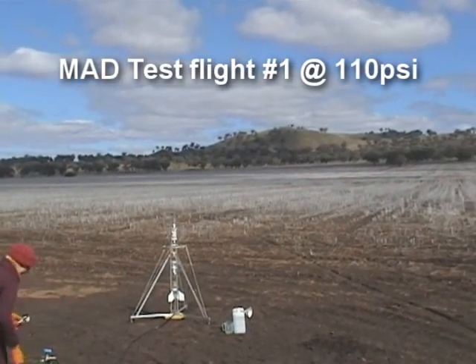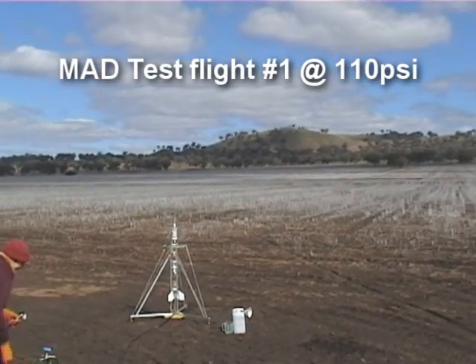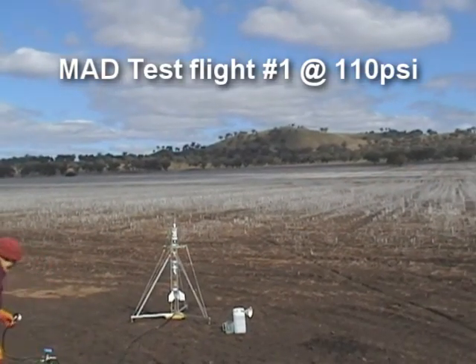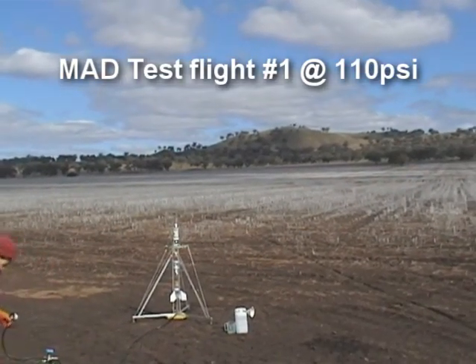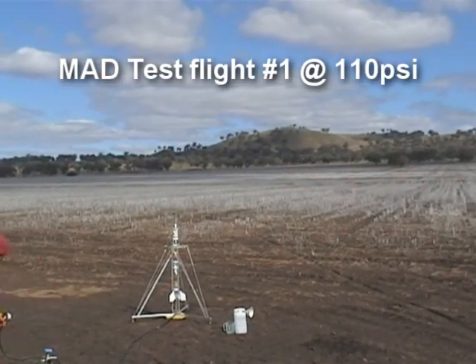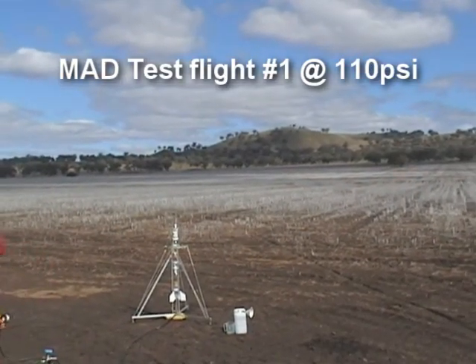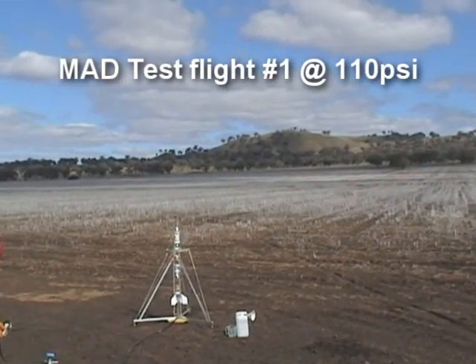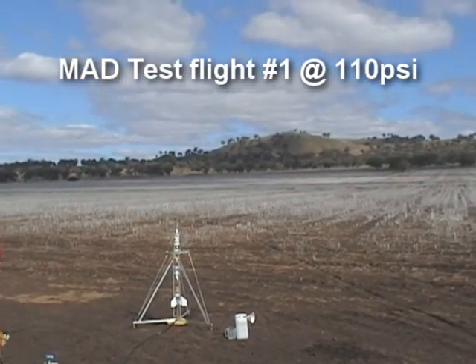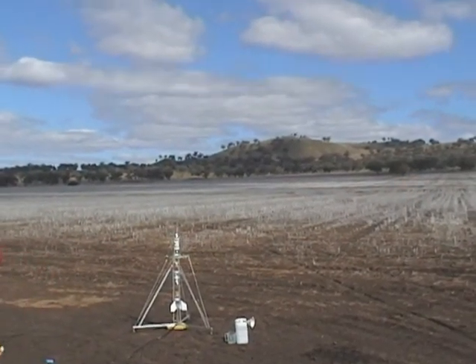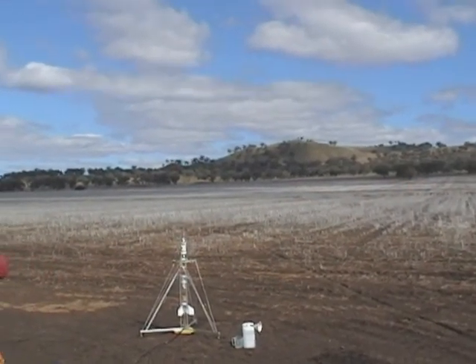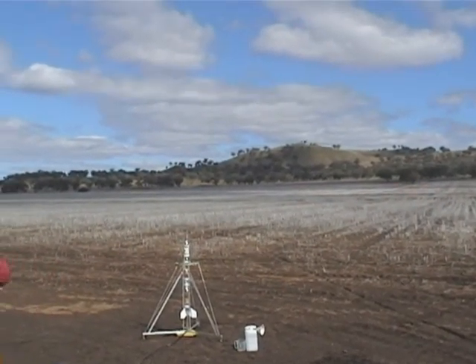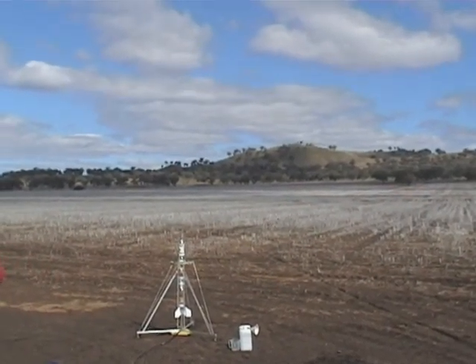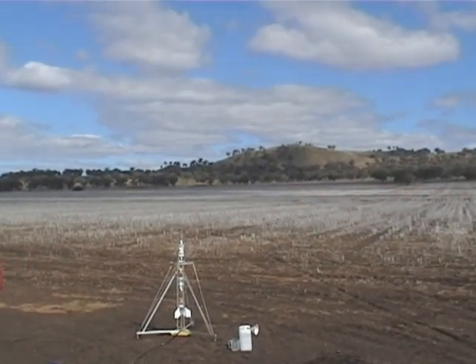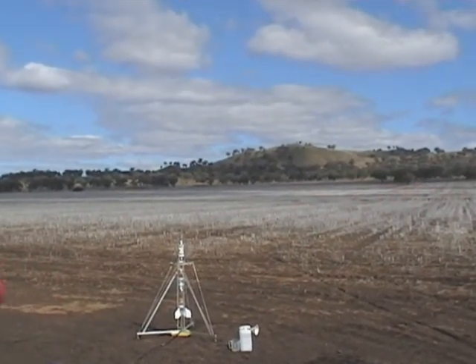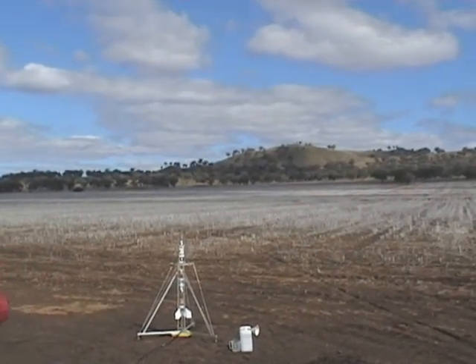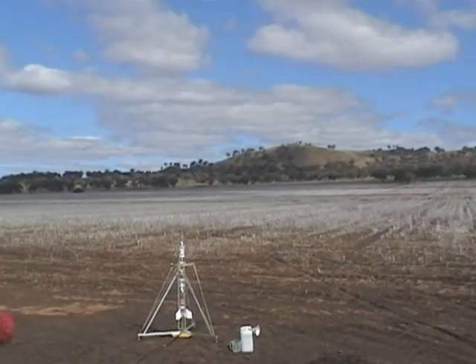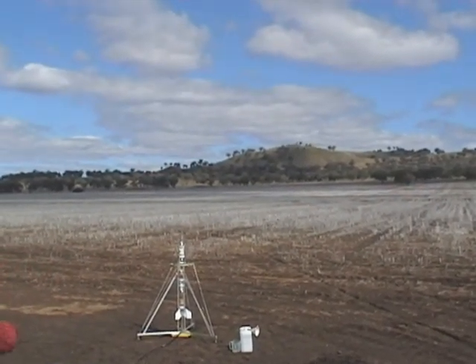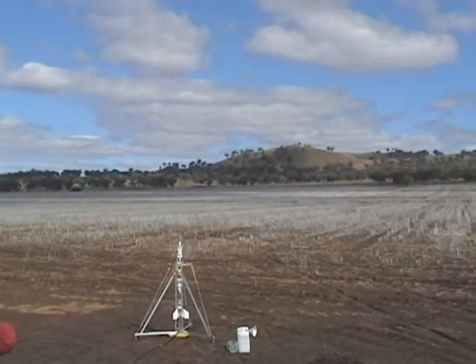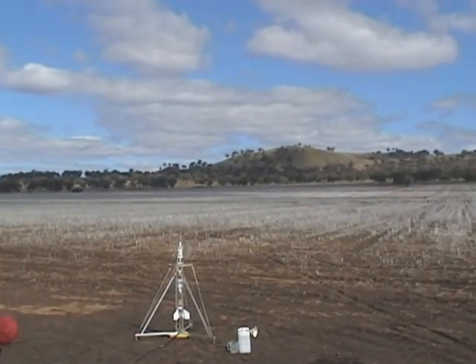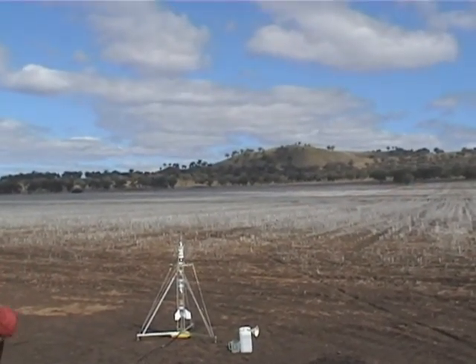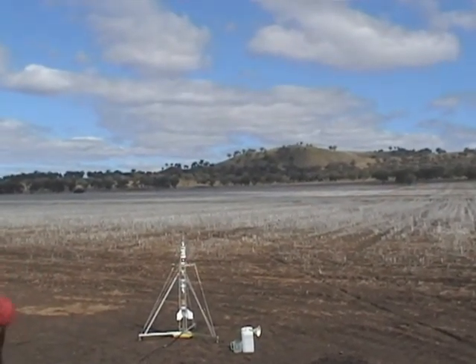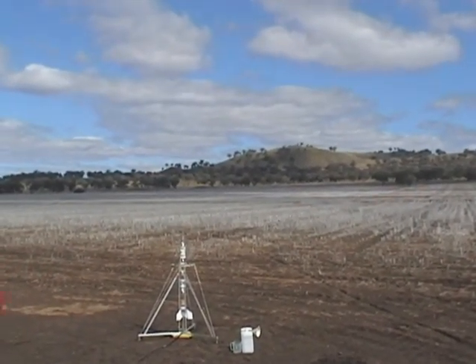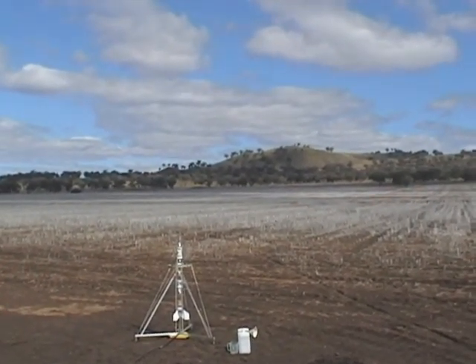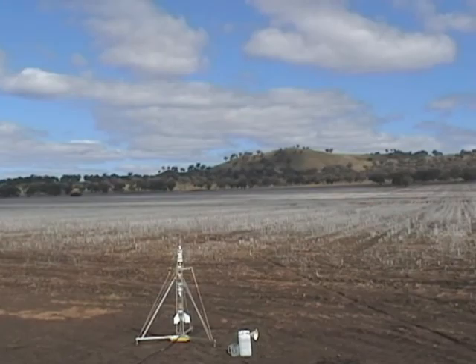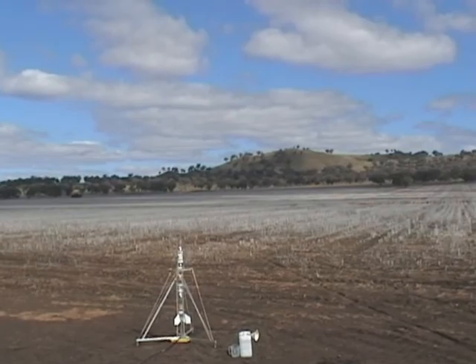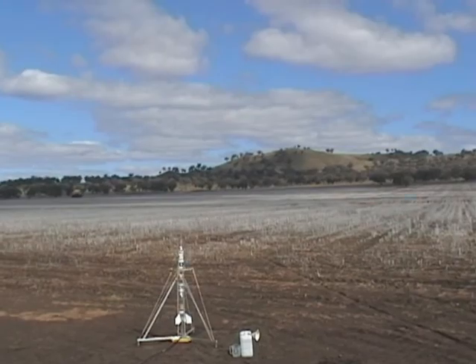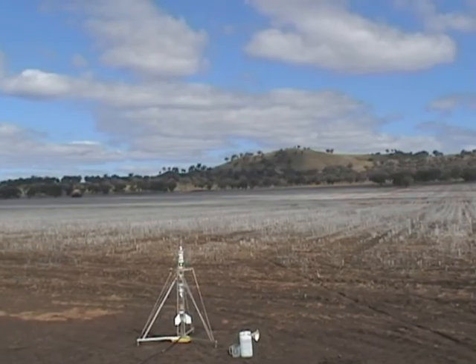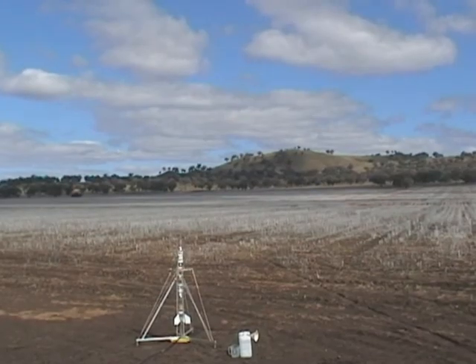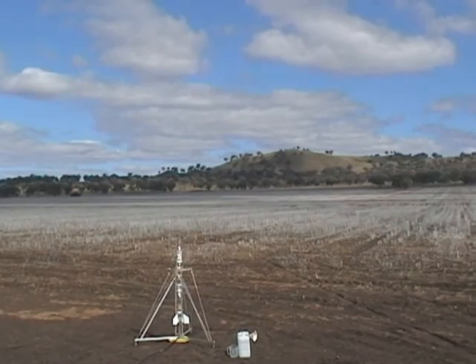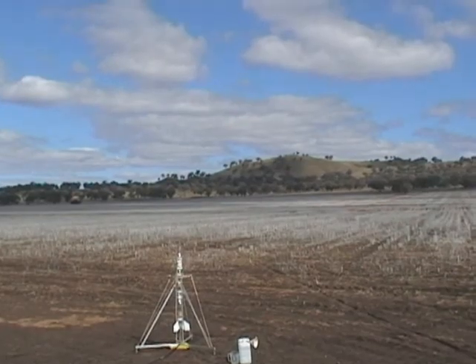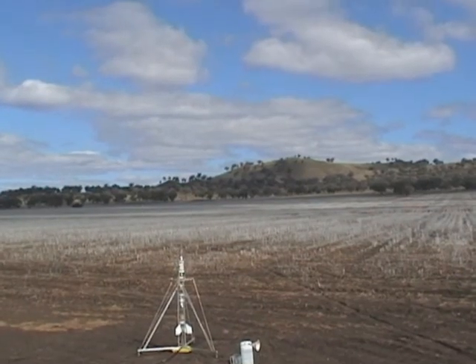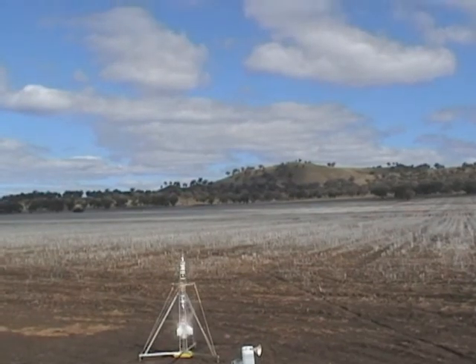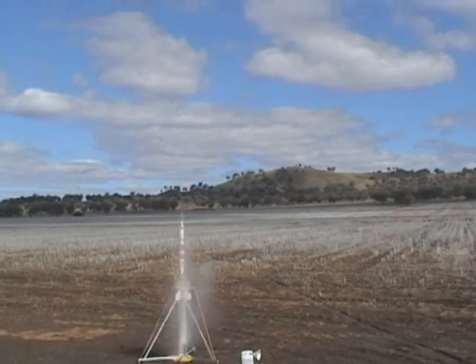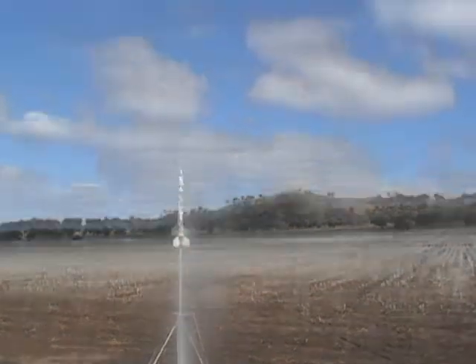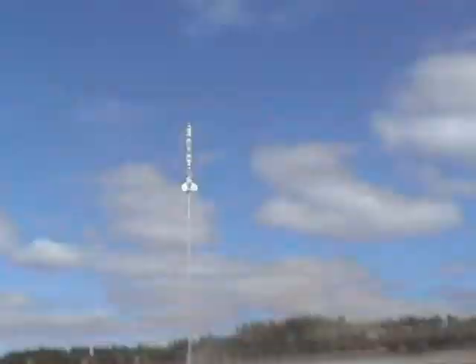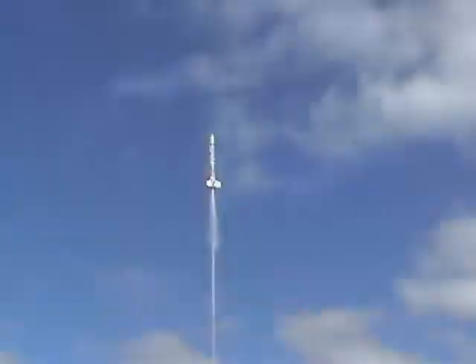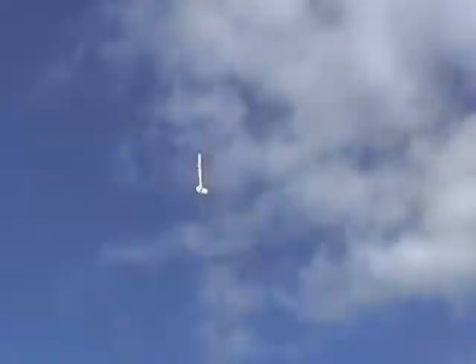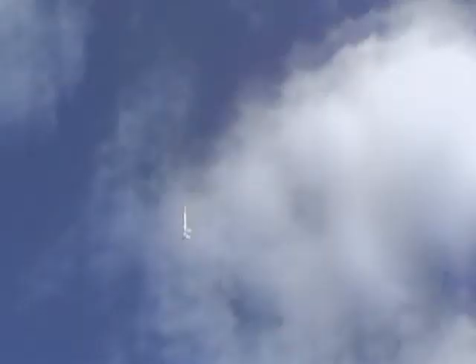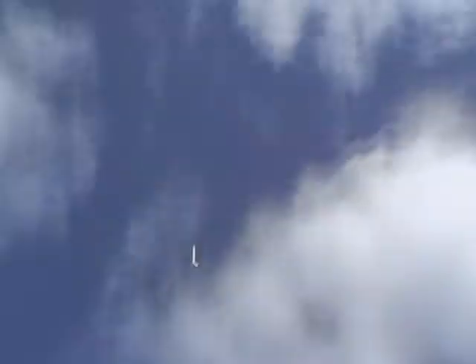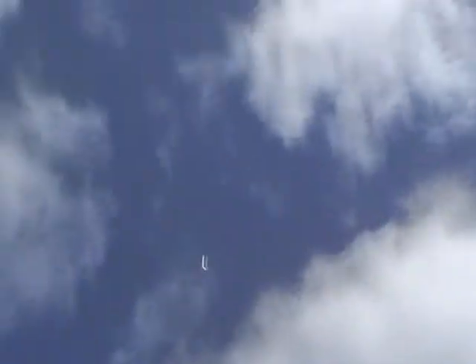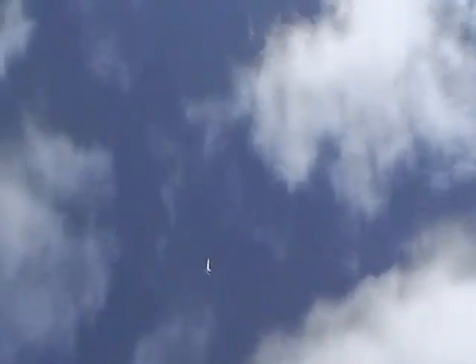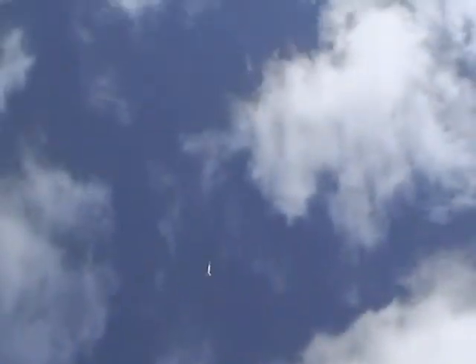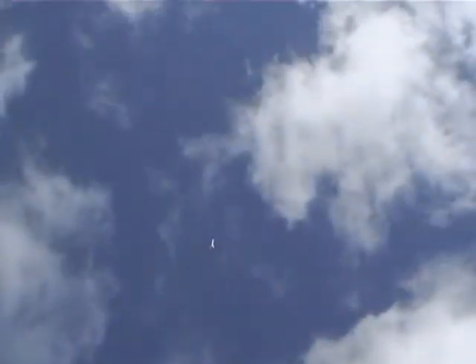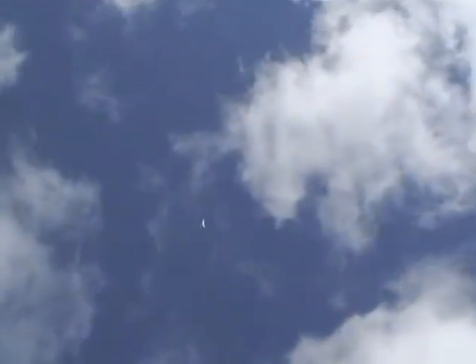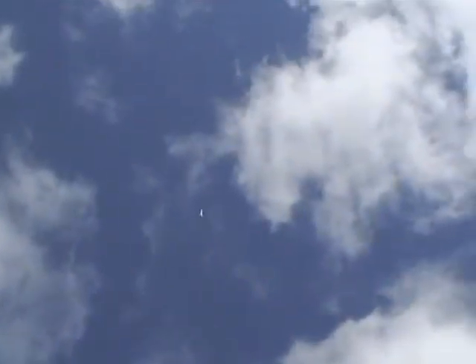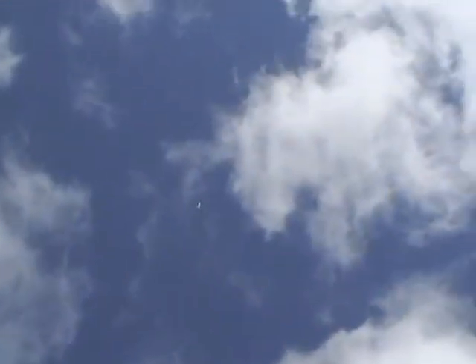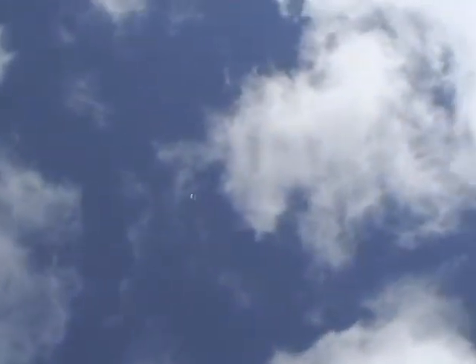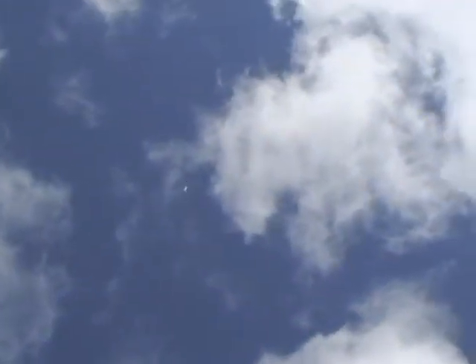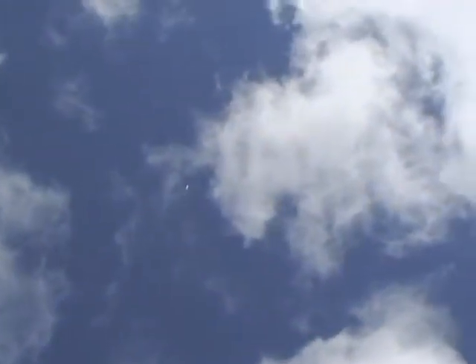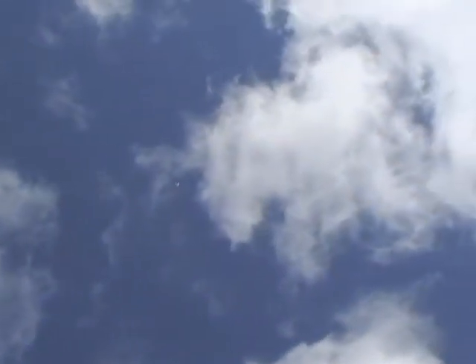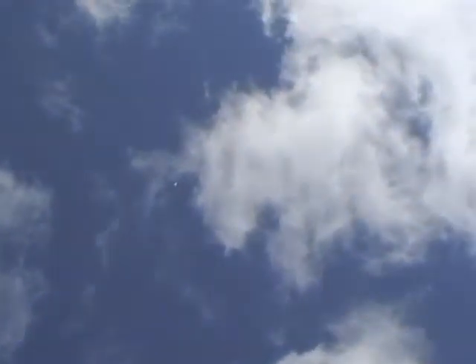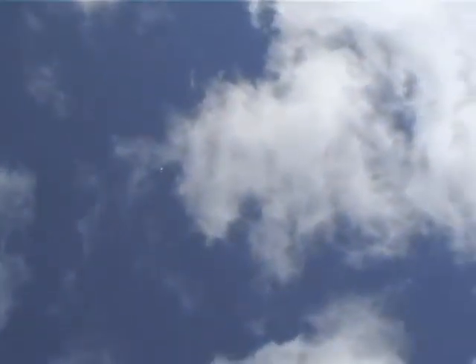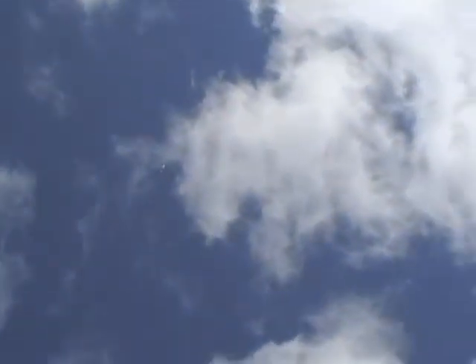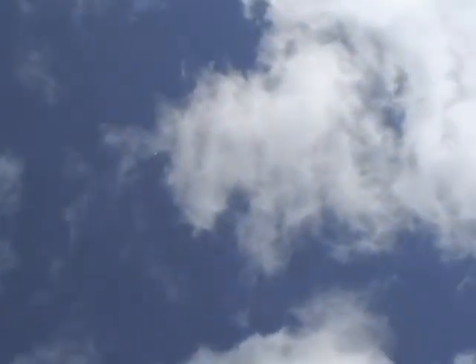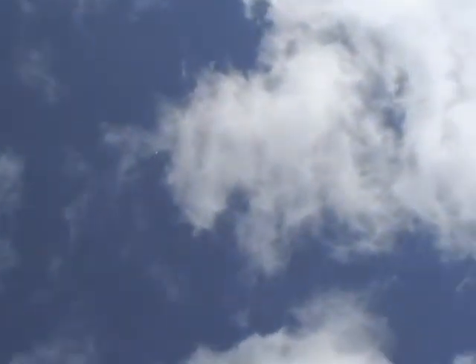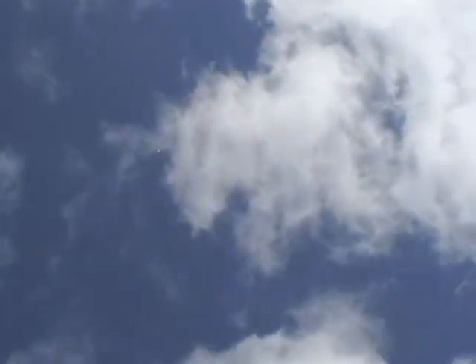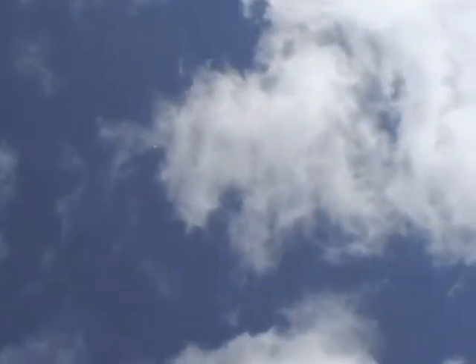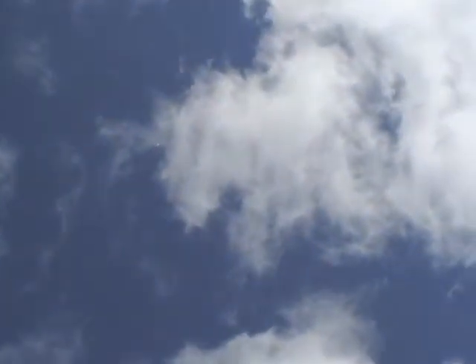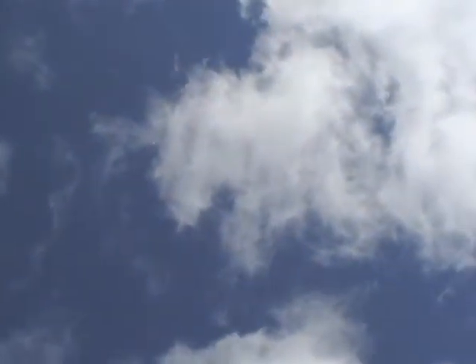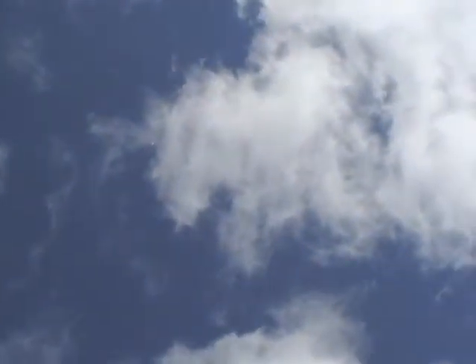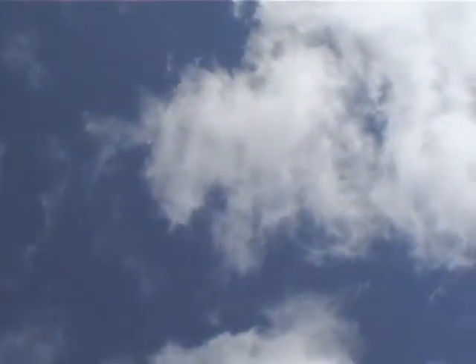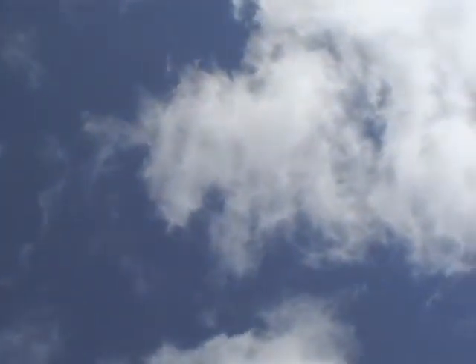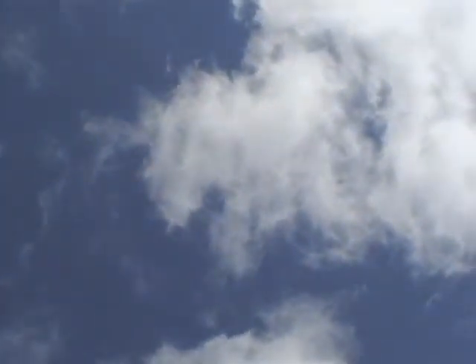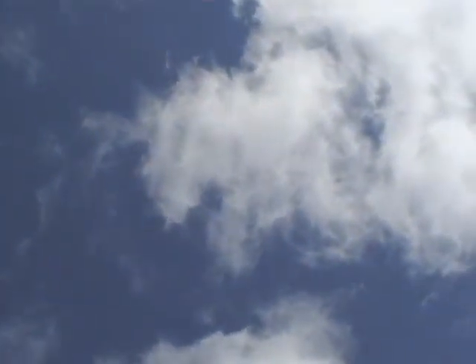Launching in 3, 2, 1, go! This is flying Paul's MAD.